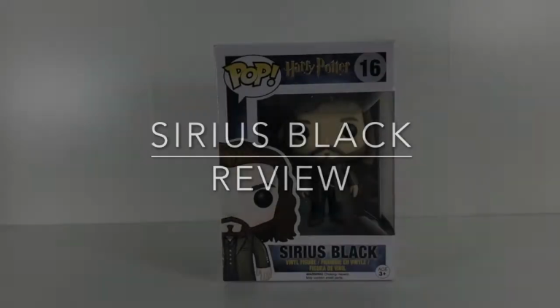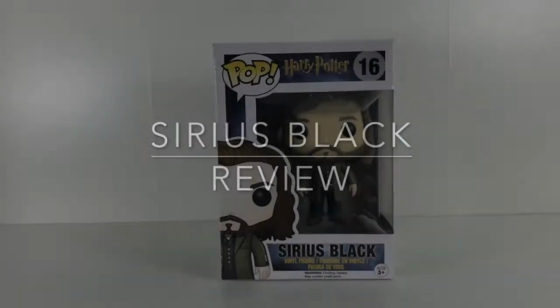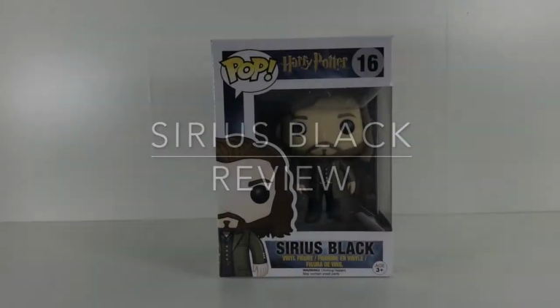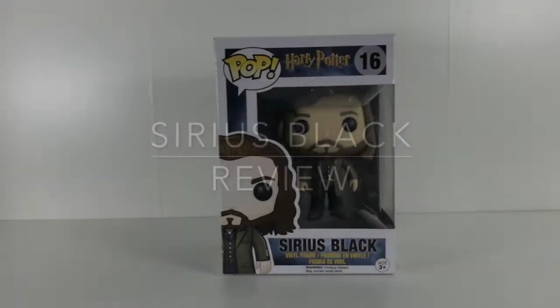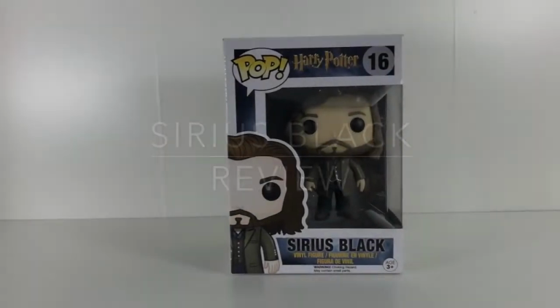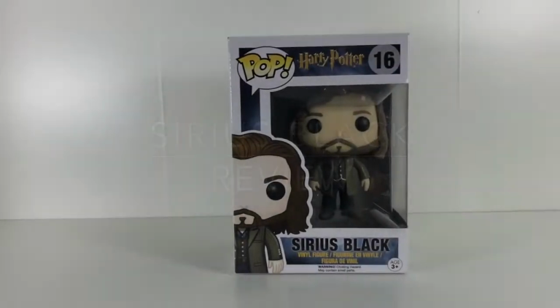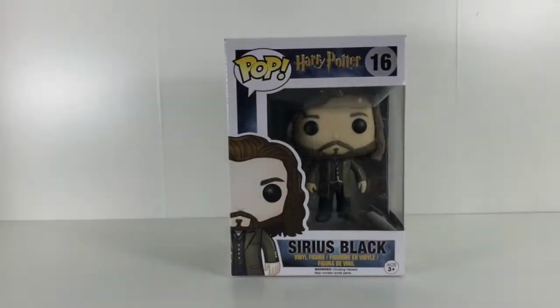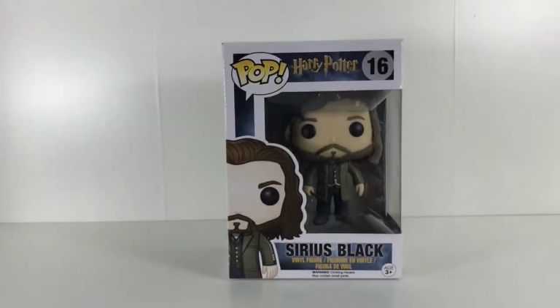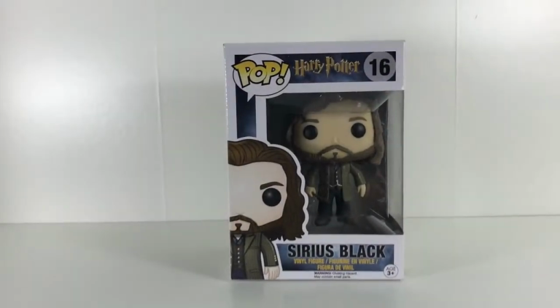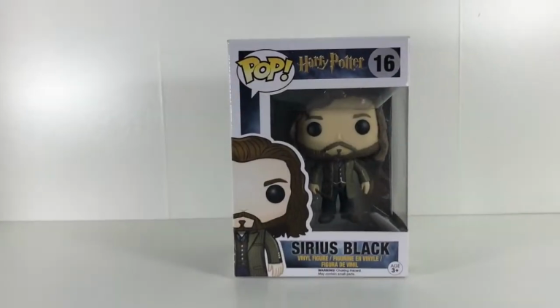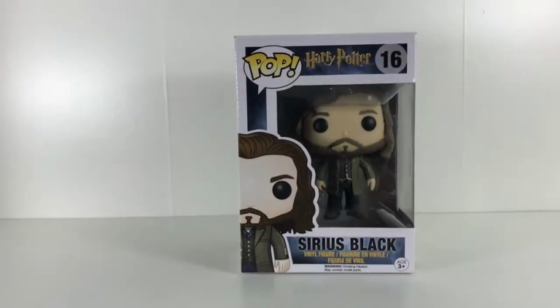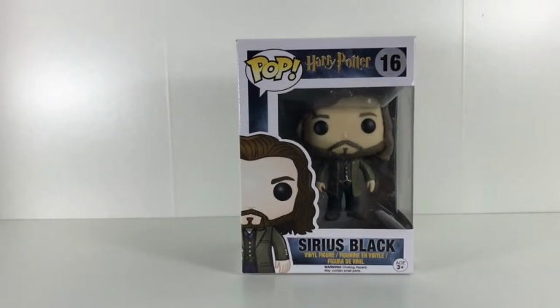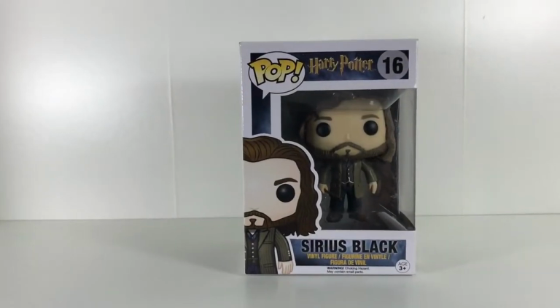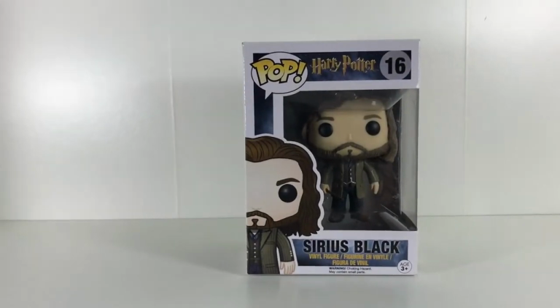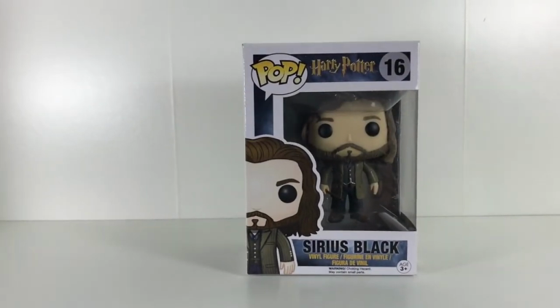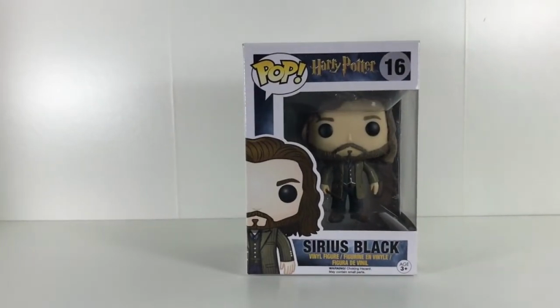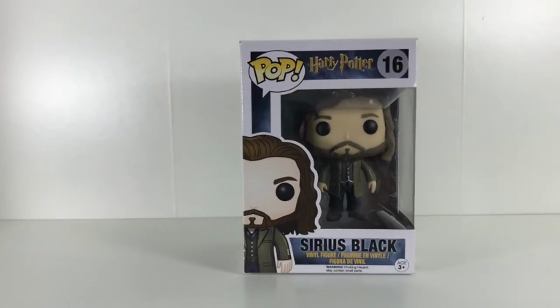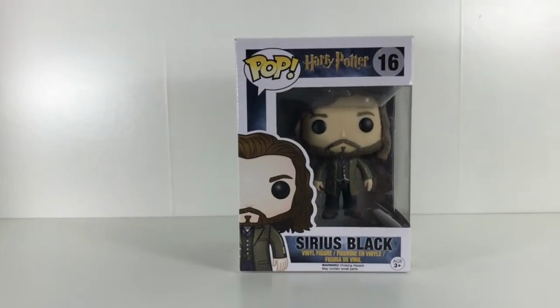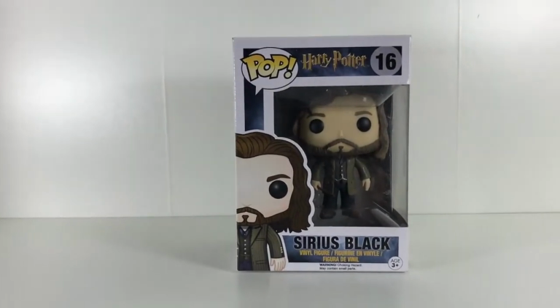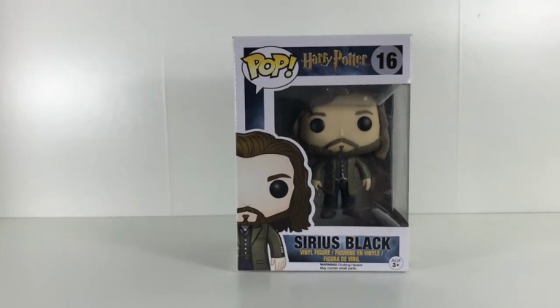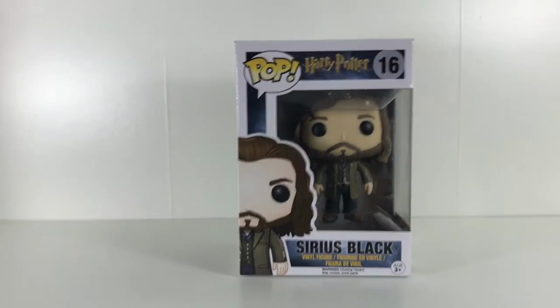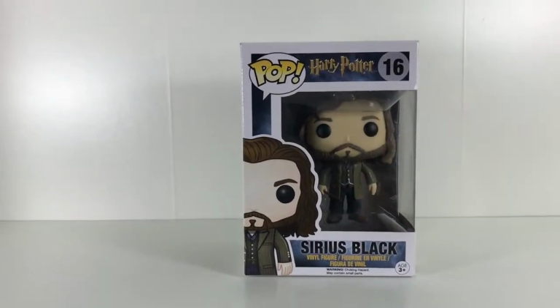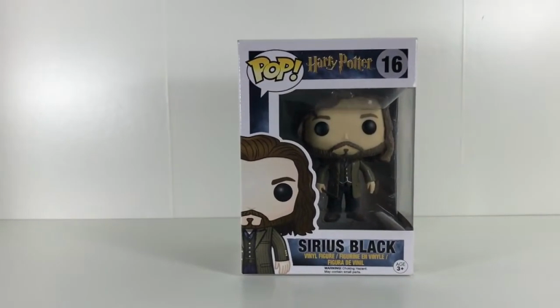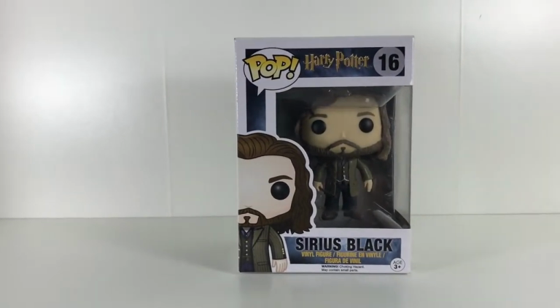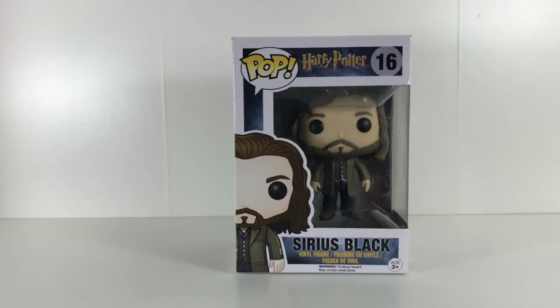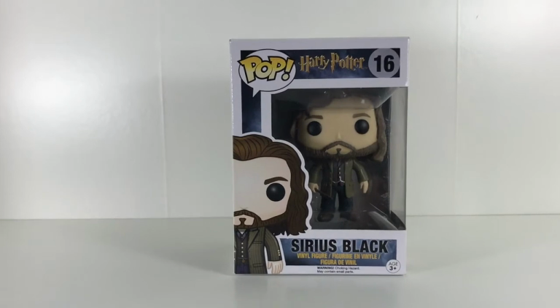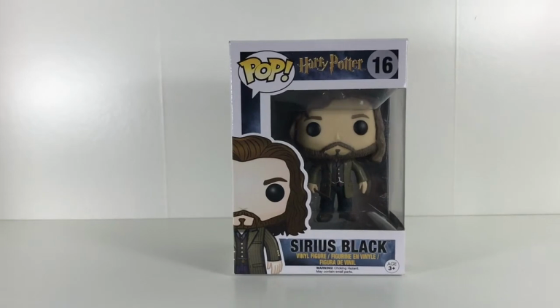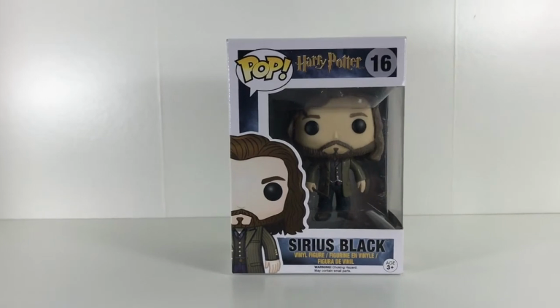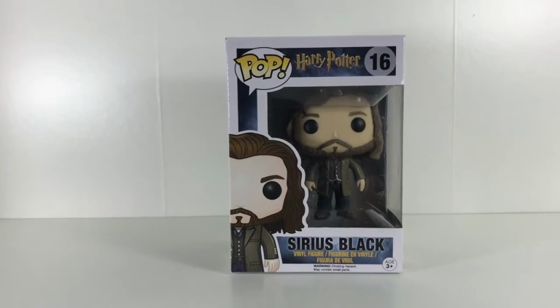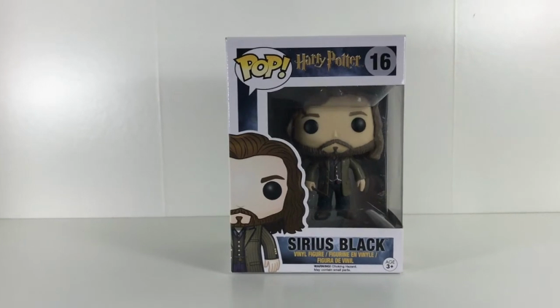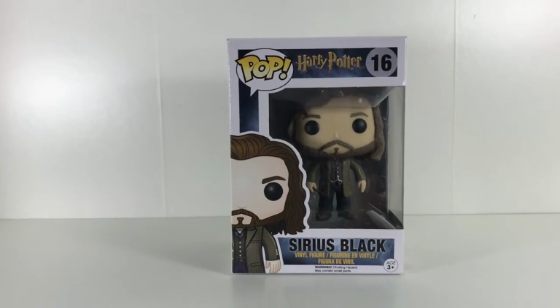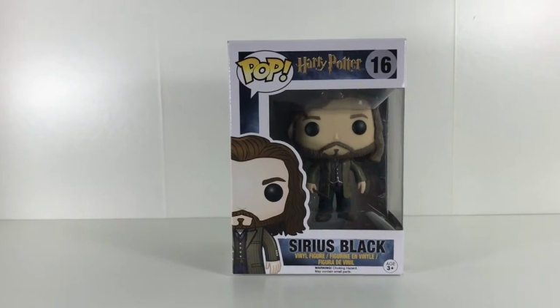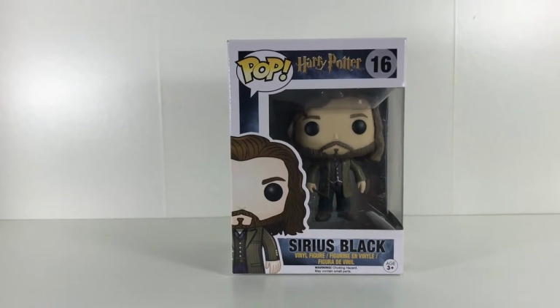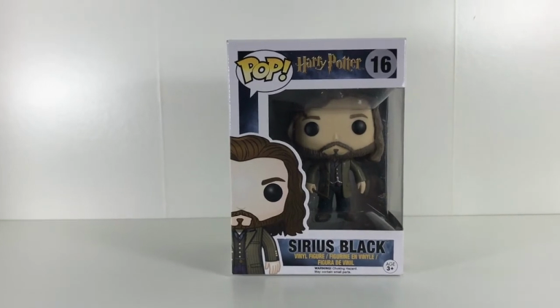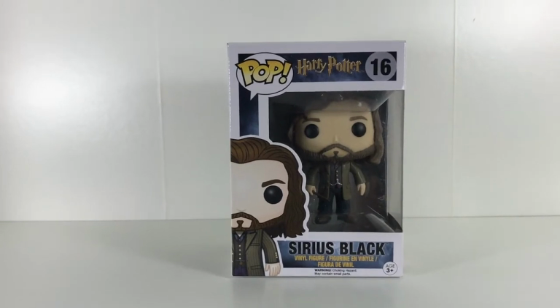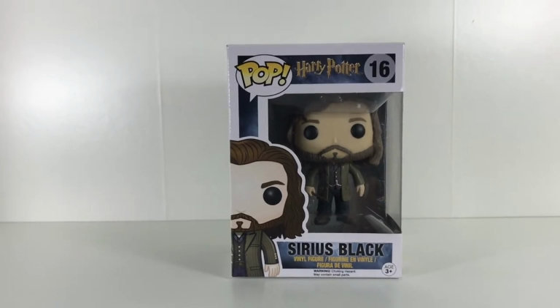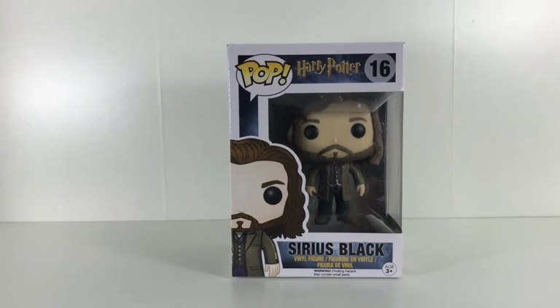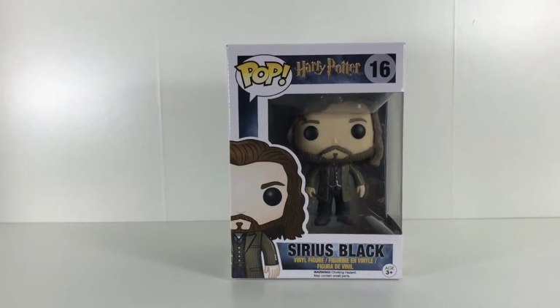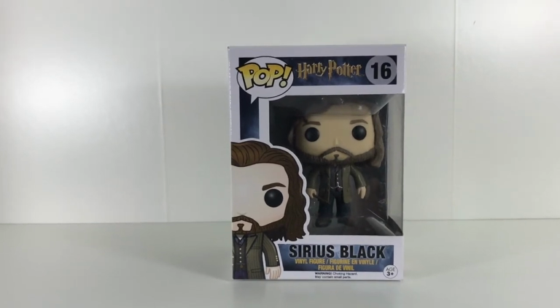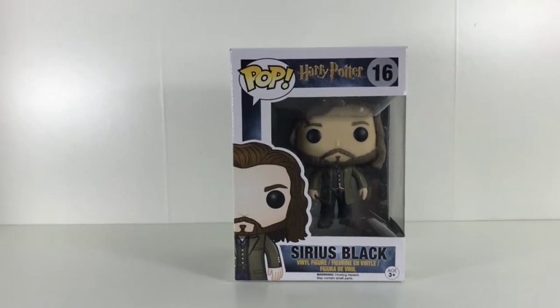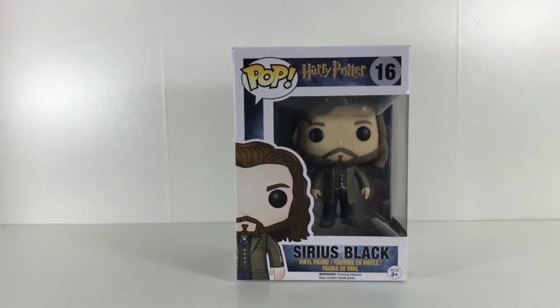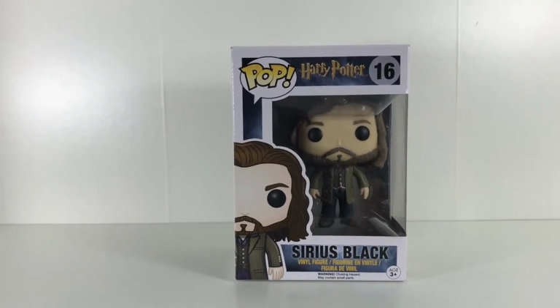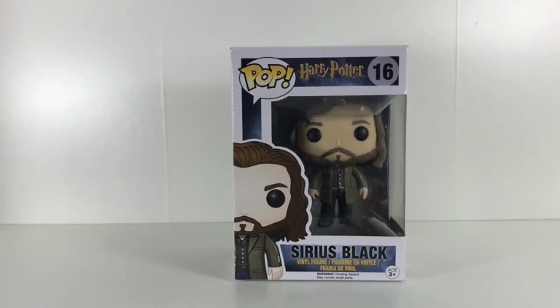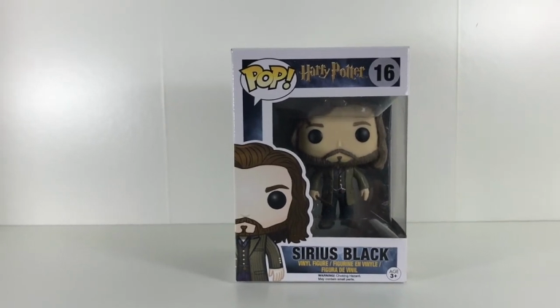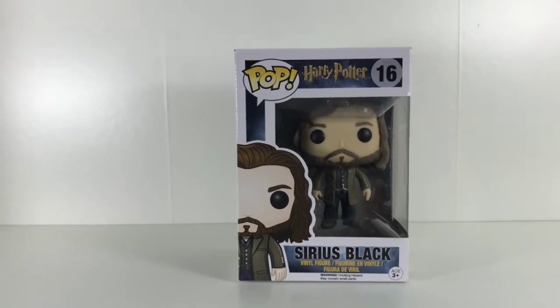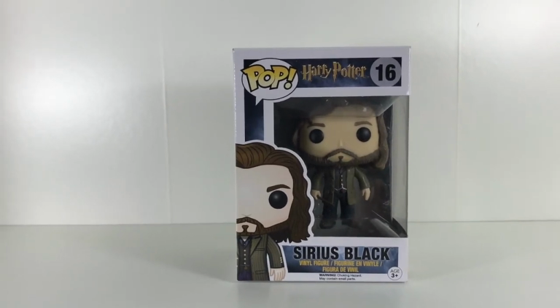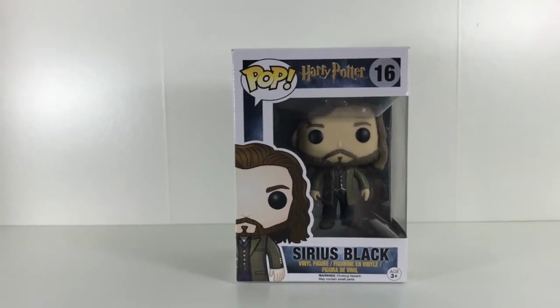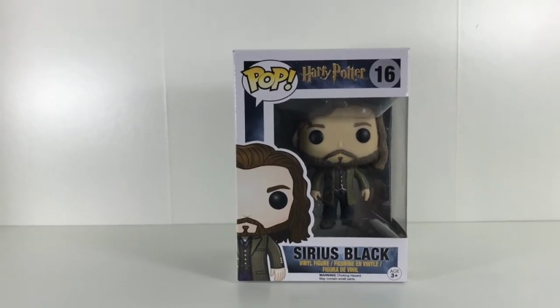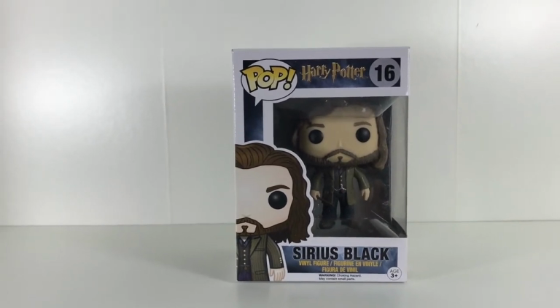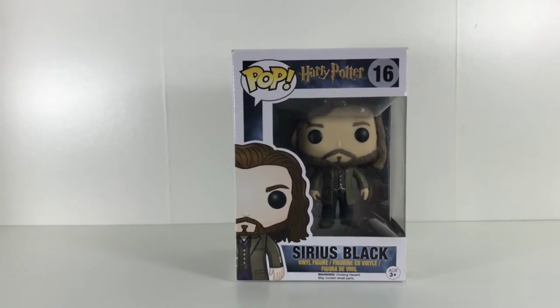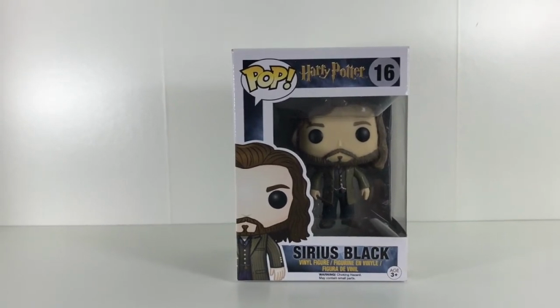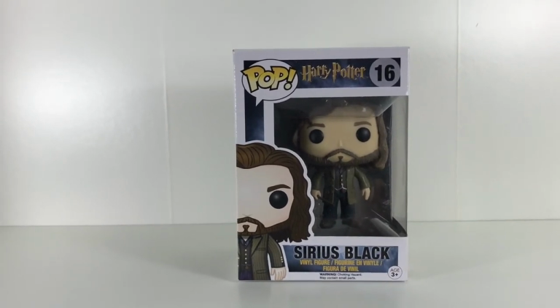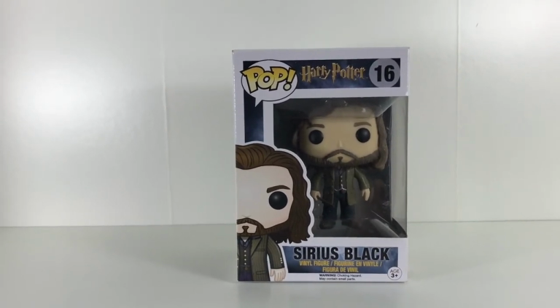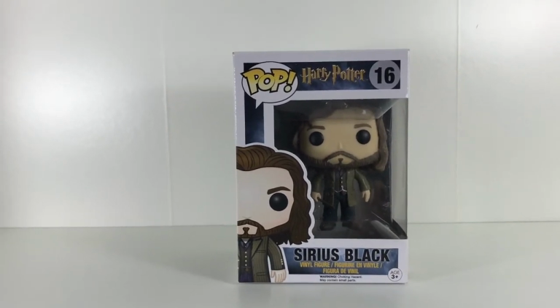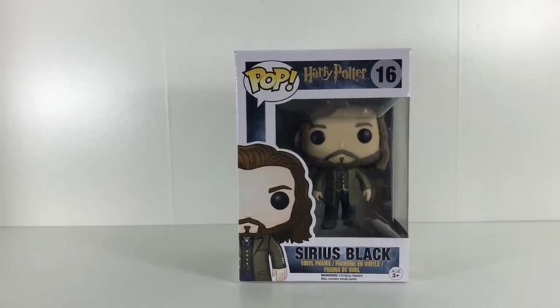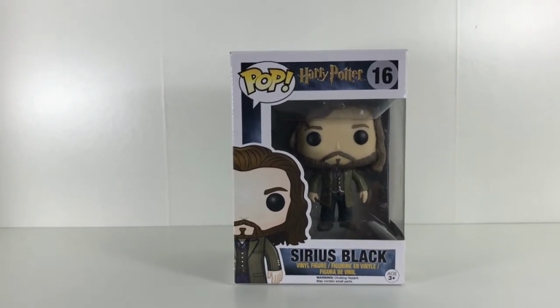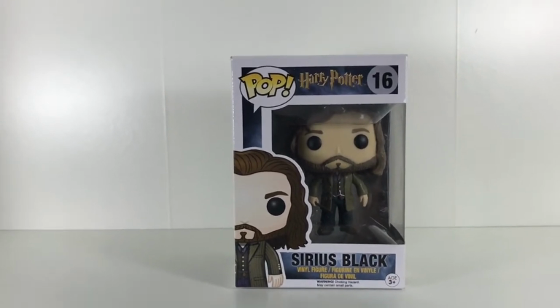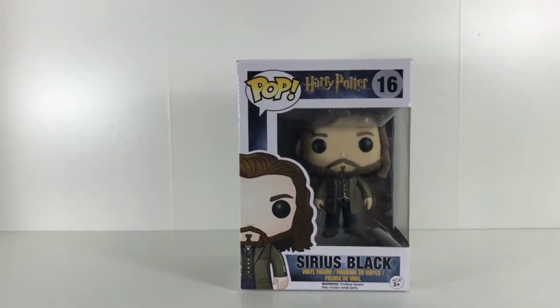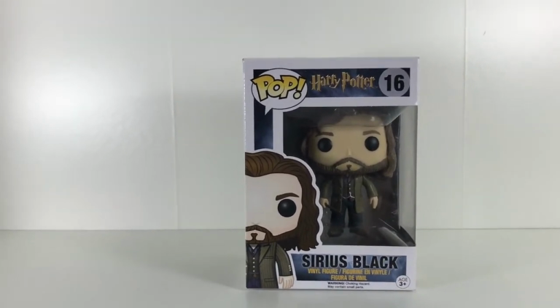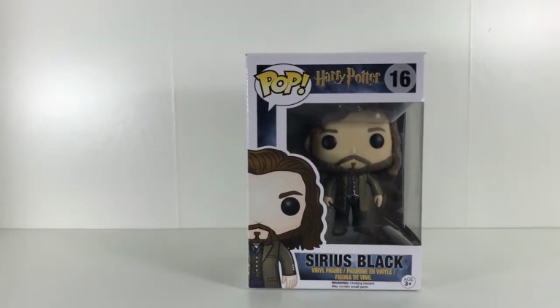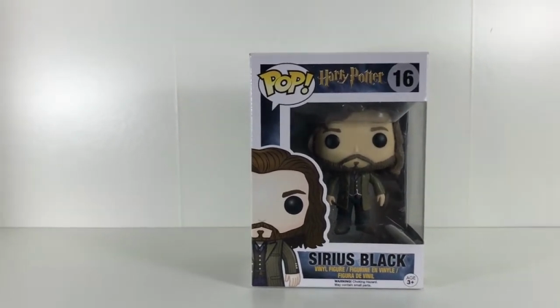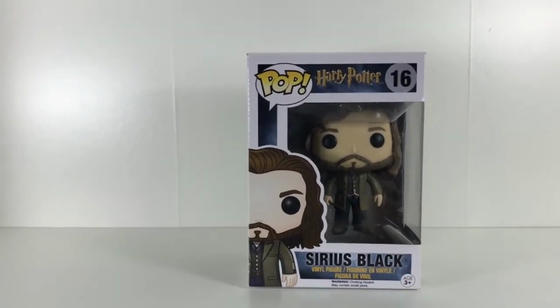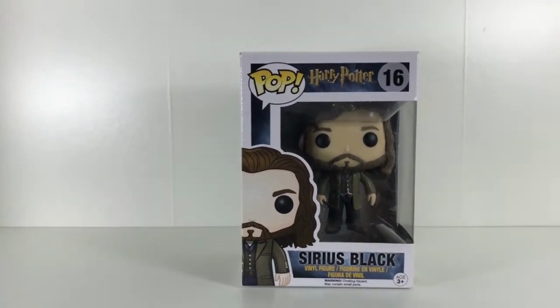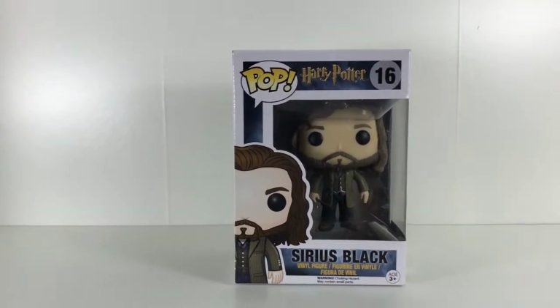Hey everyone, it's Jake from What The Funko and today I'll be reviewing the Sirius Black Pop Funko figure from Harry Potter.